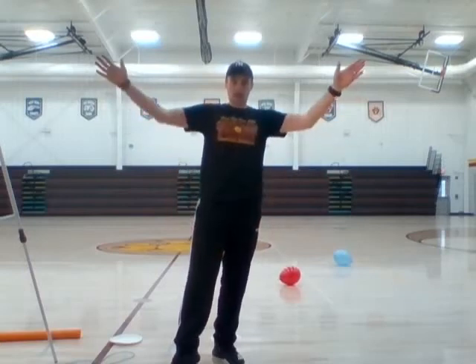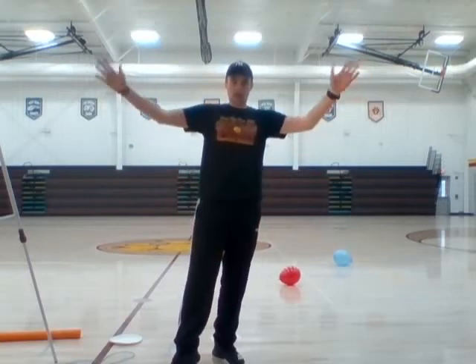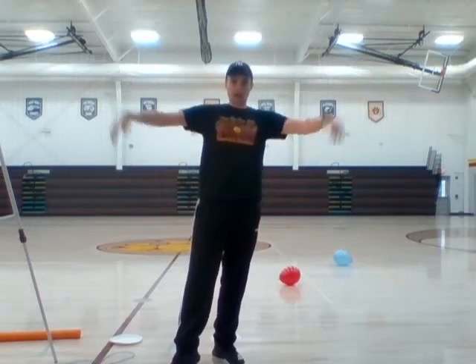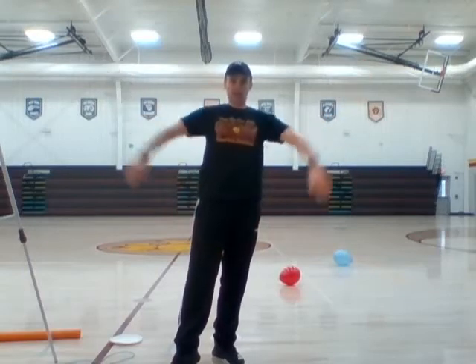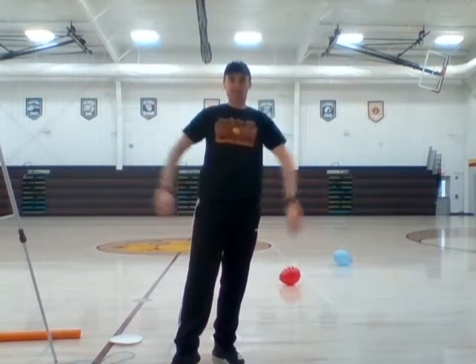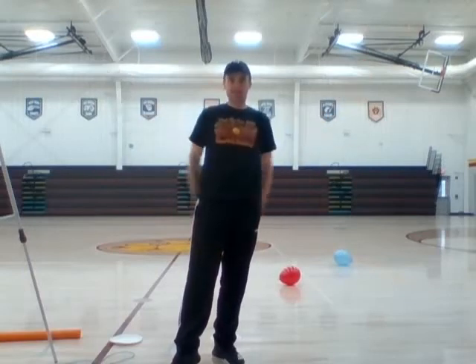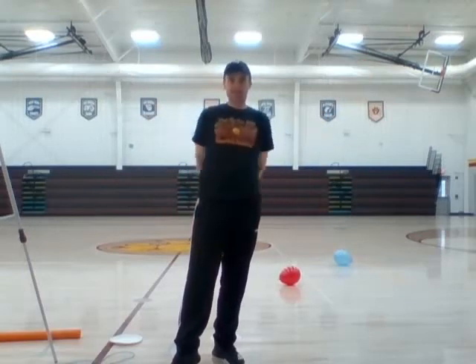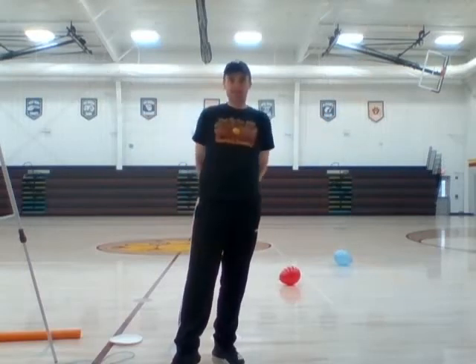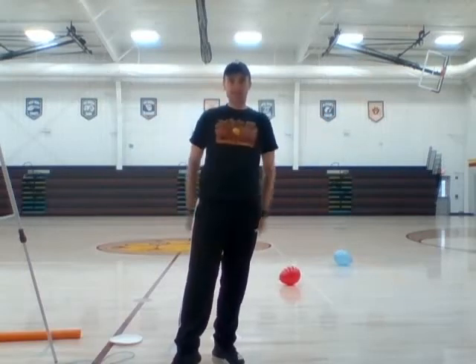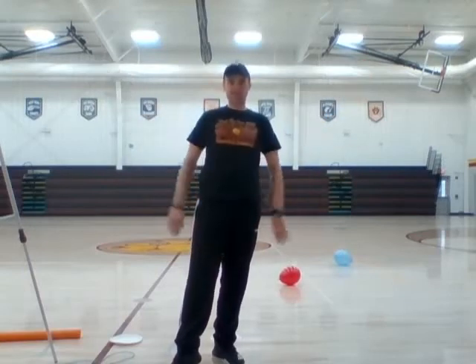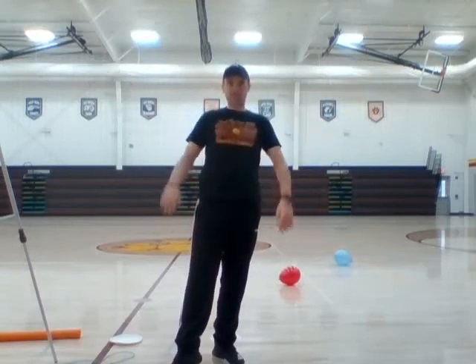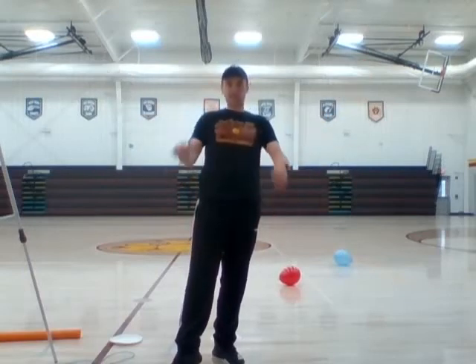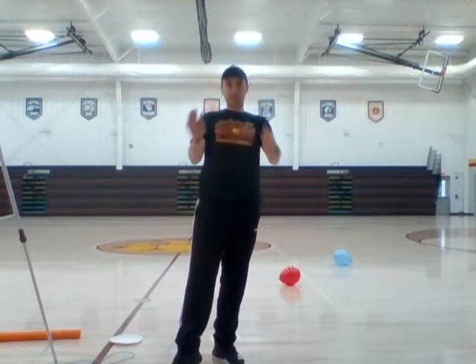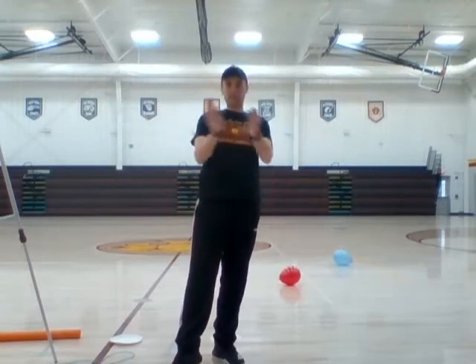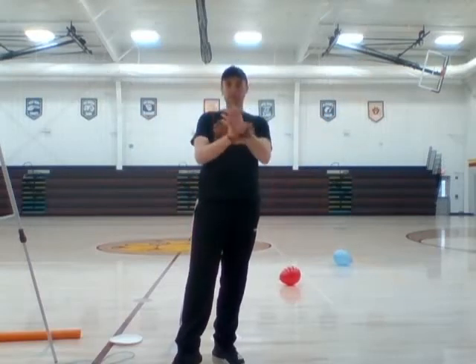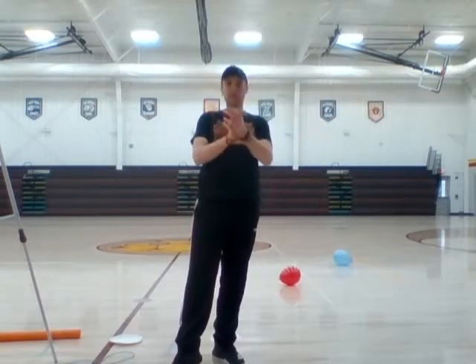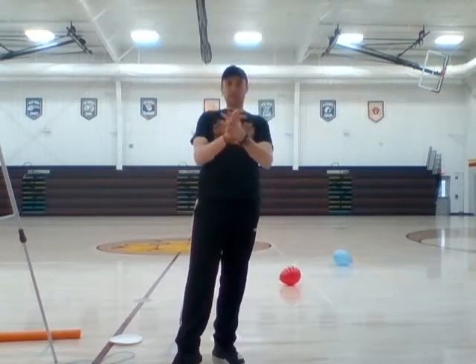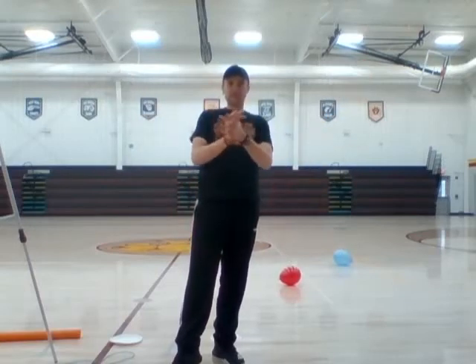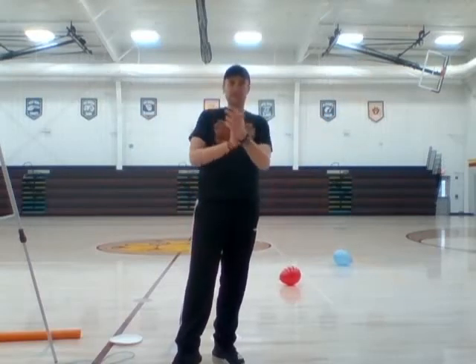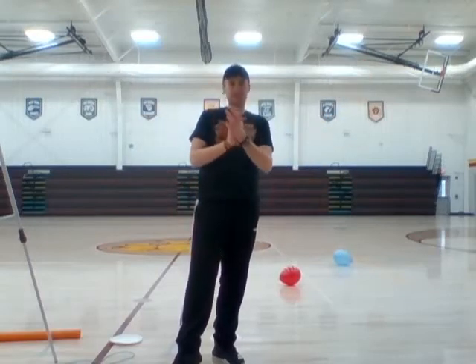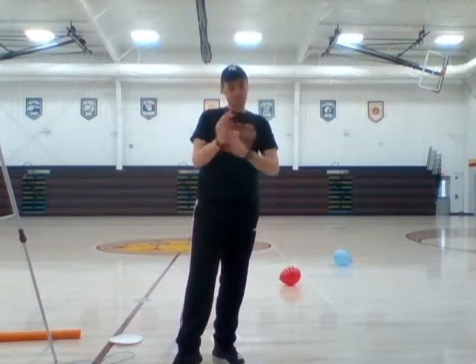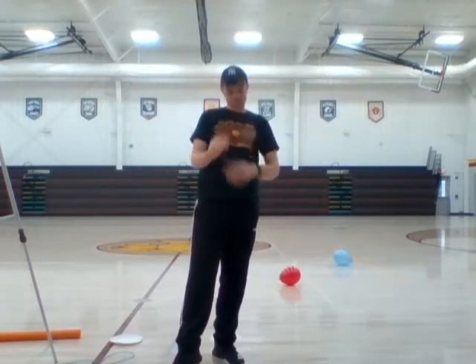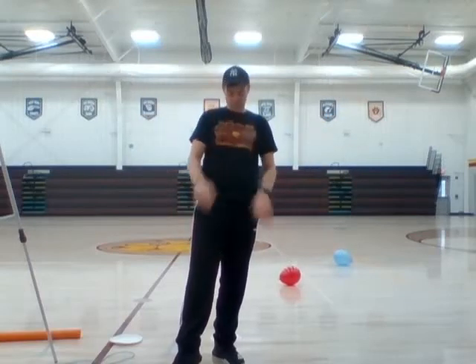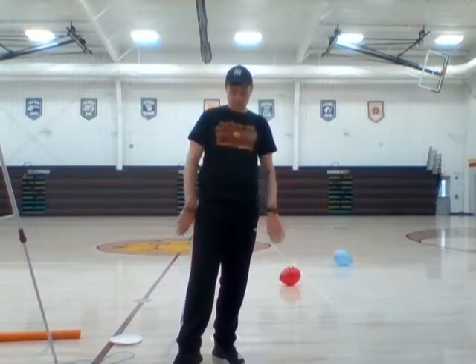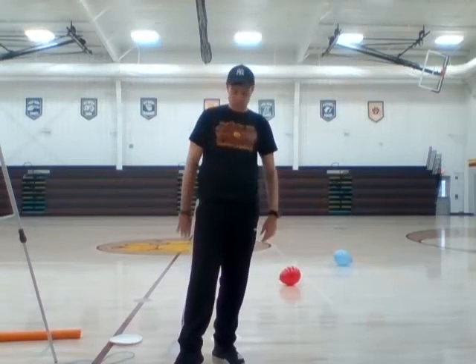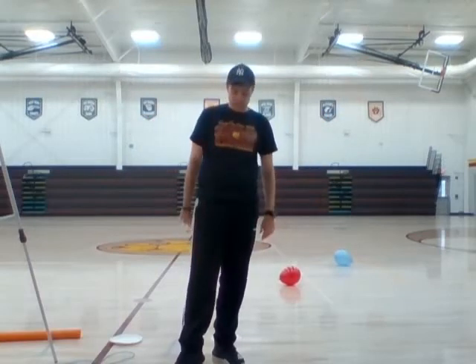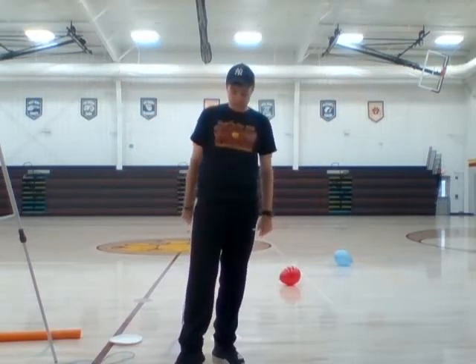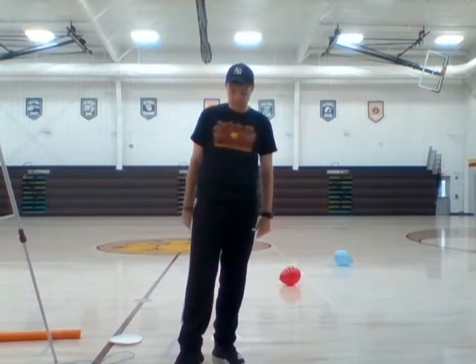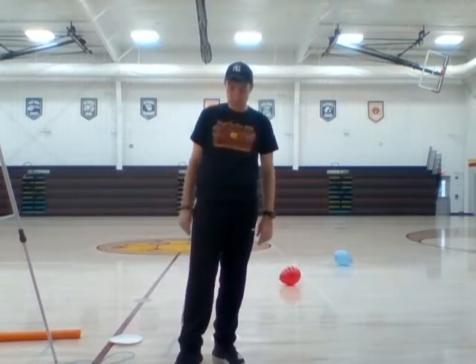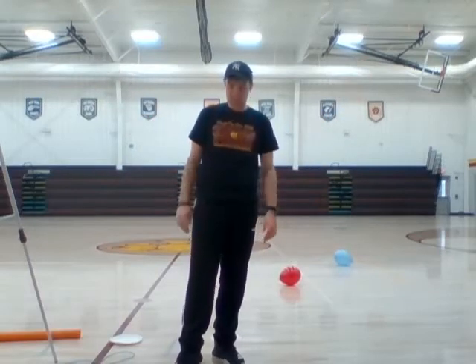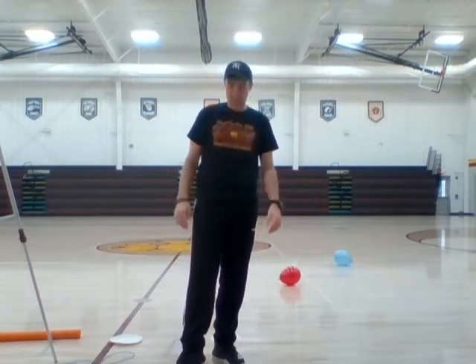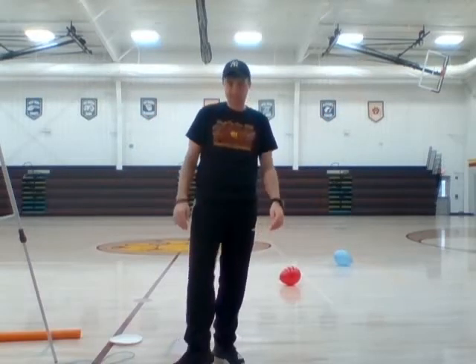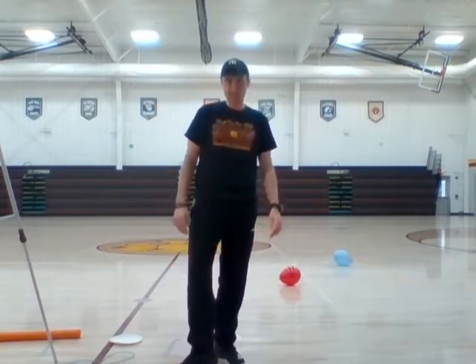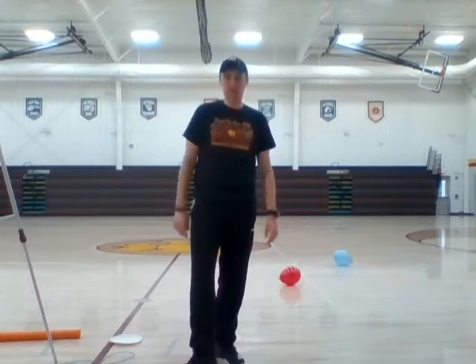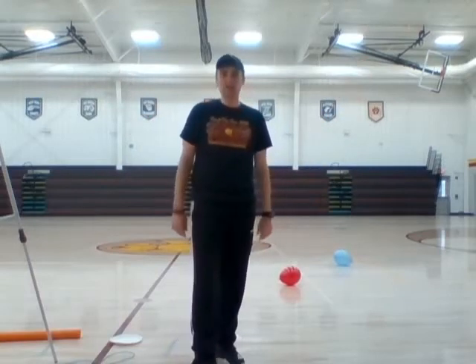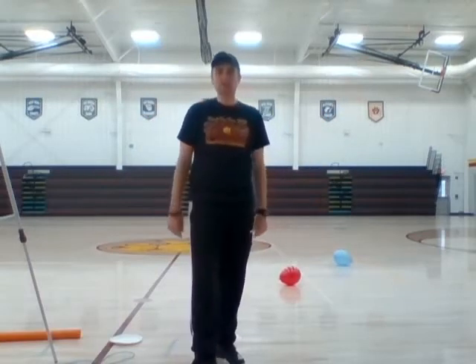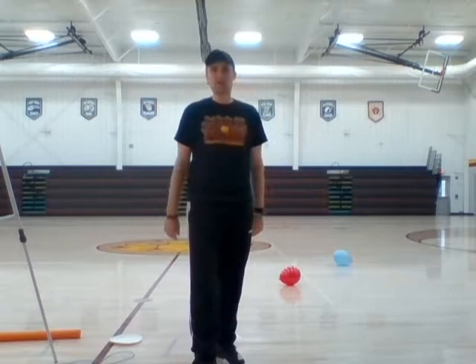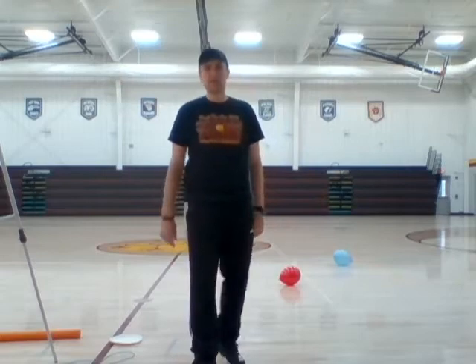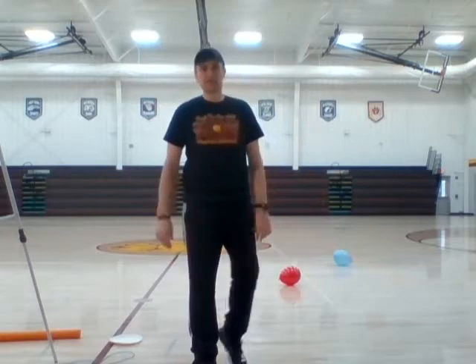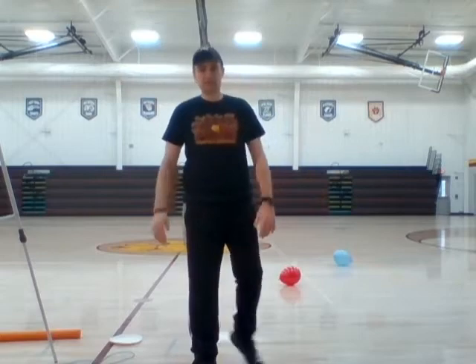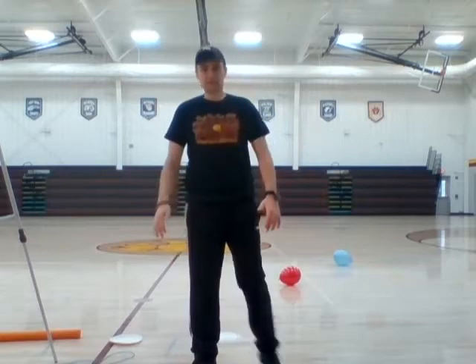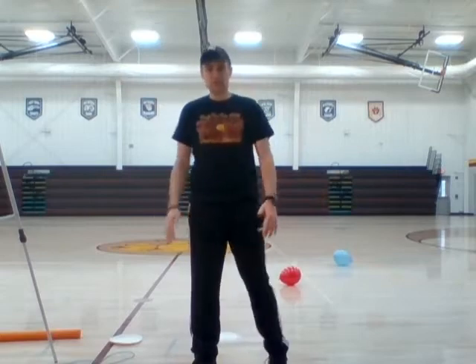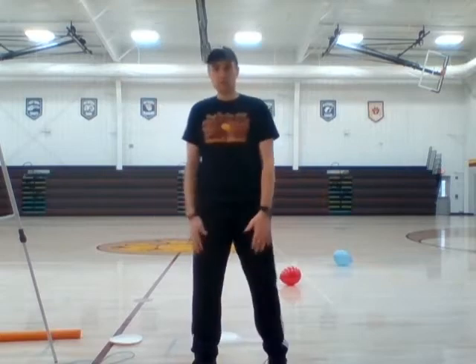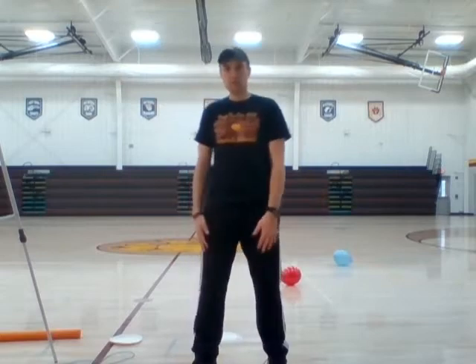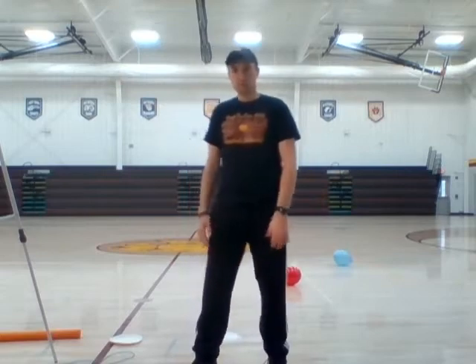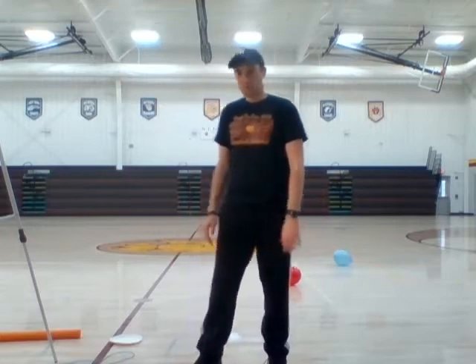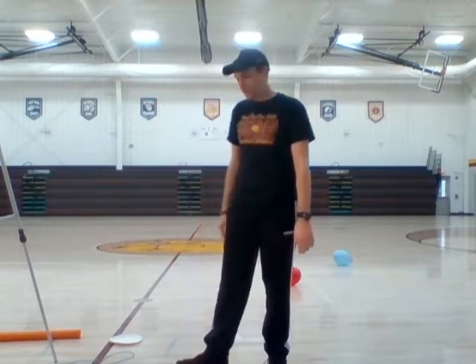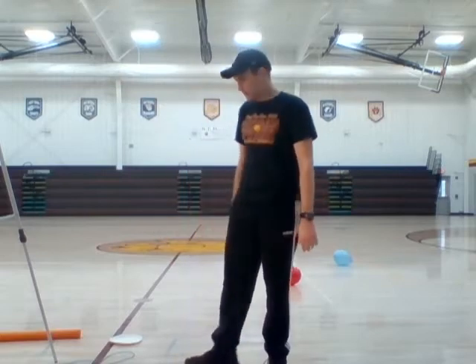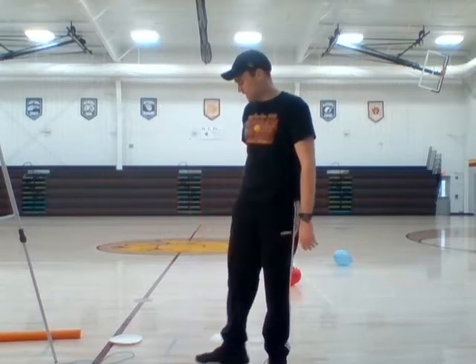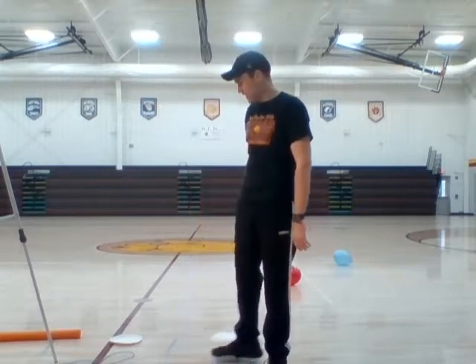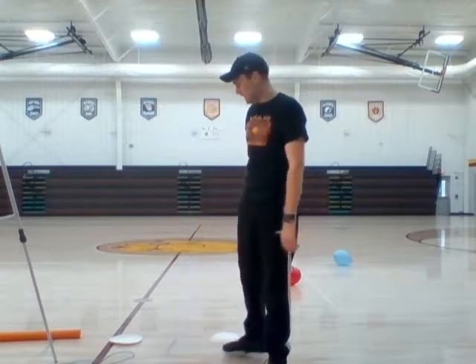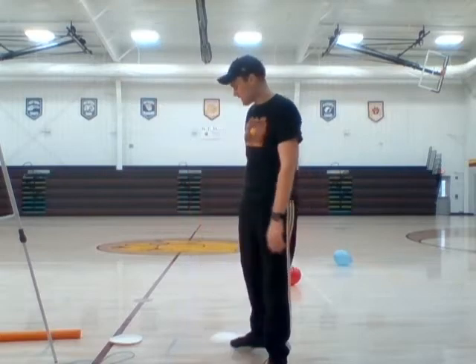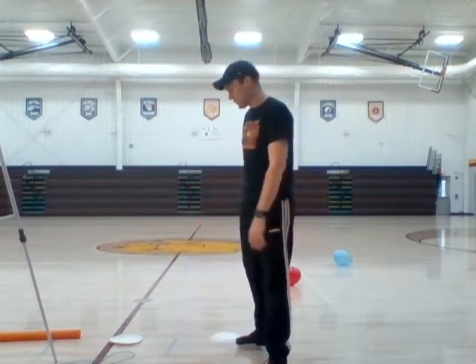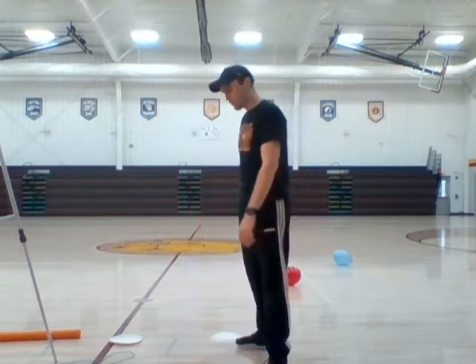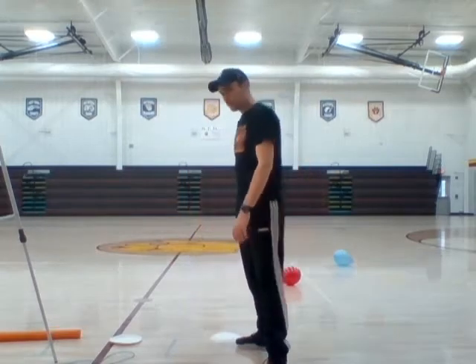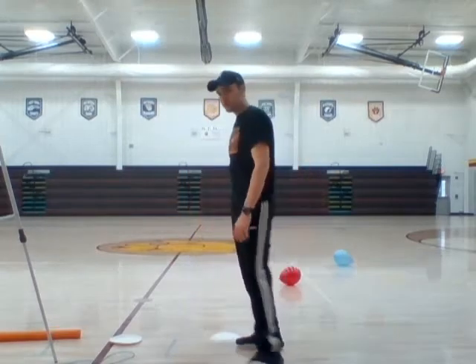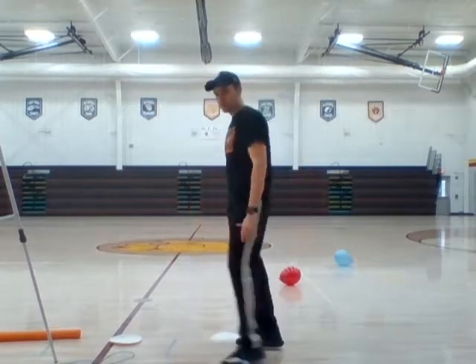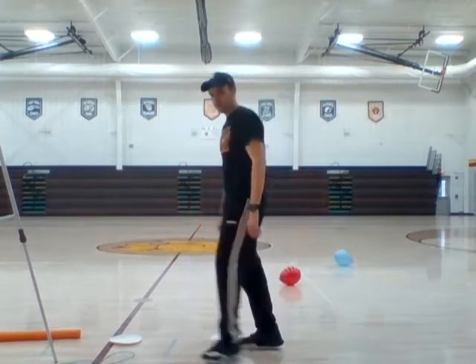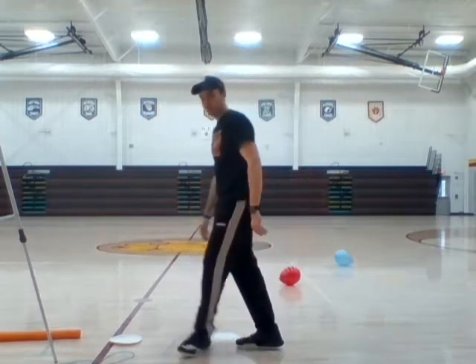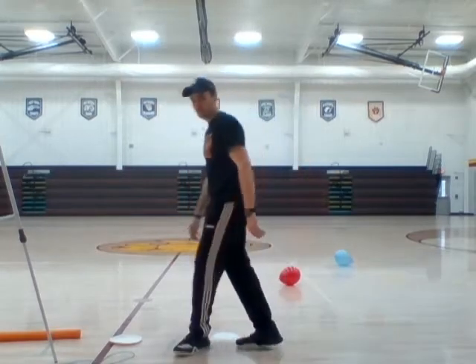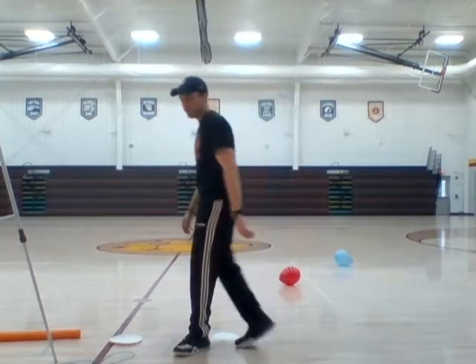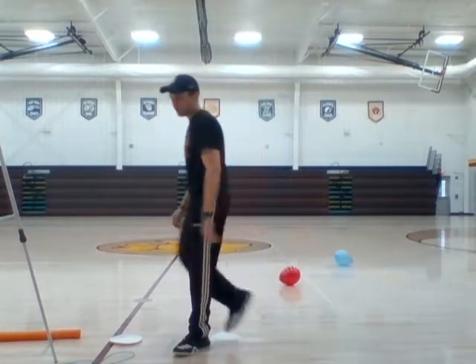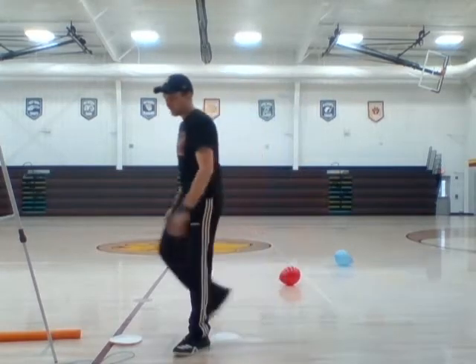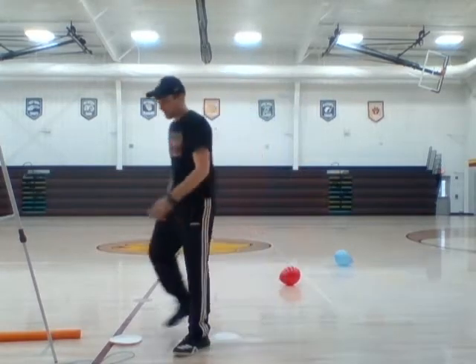All right, 6th, 7th, 8th grade PE class, here's what we got for this lesson. Today's lesson we're going to work more on those legs. We're going to do something called the pike.